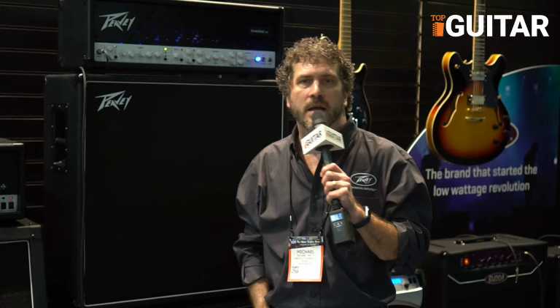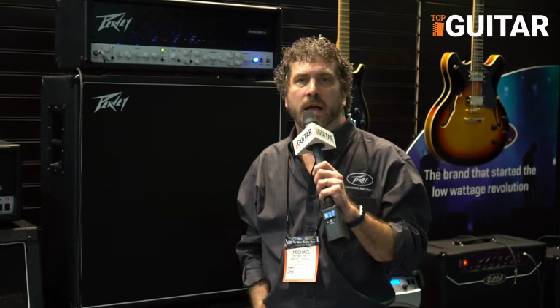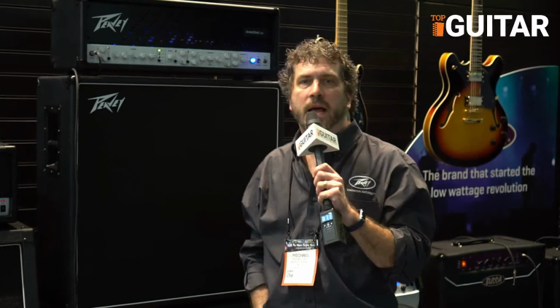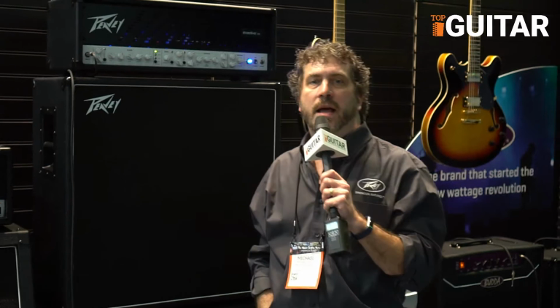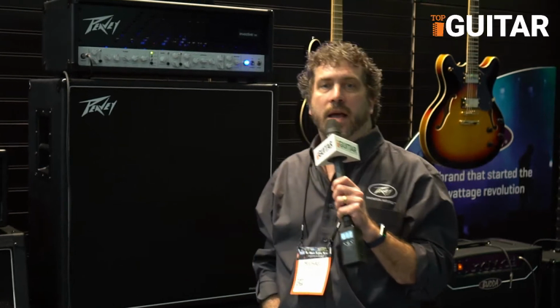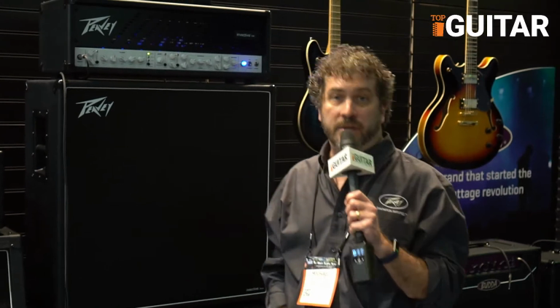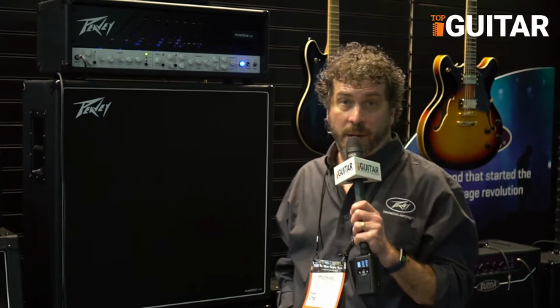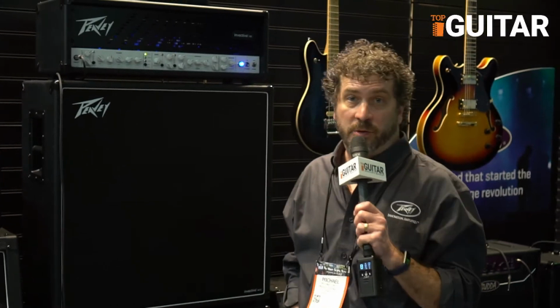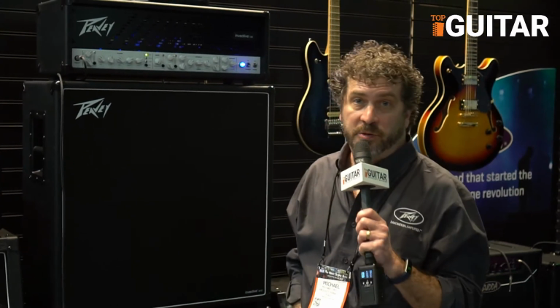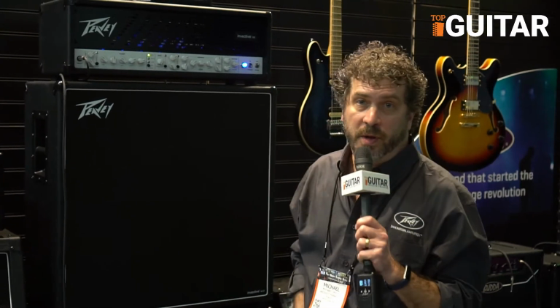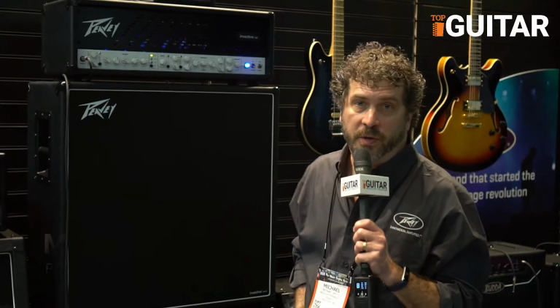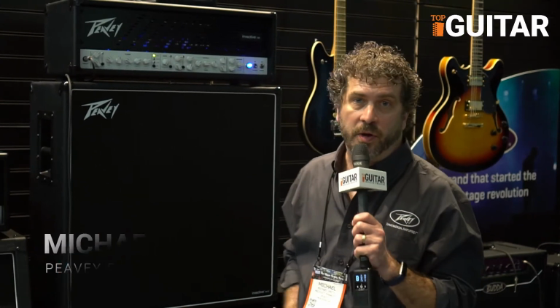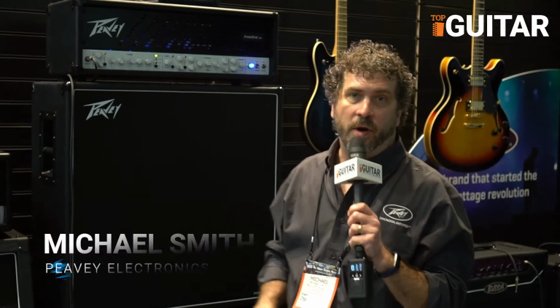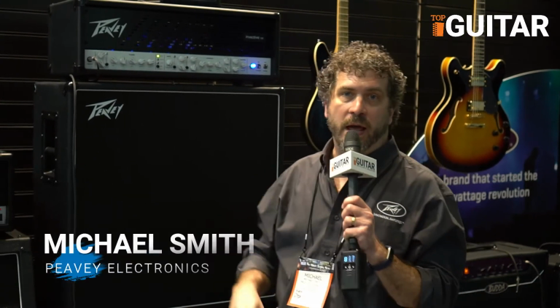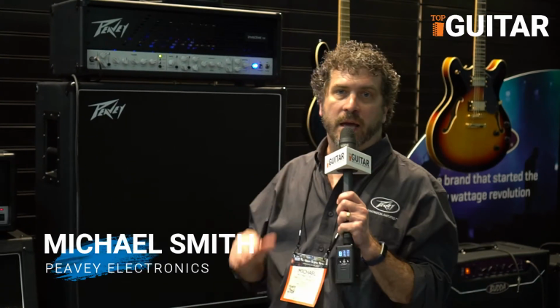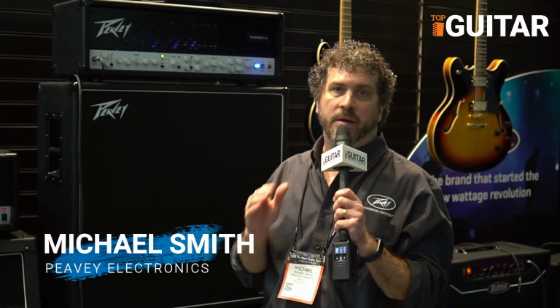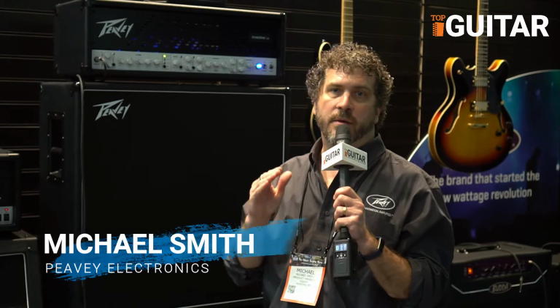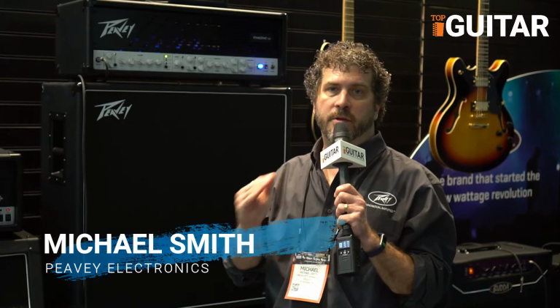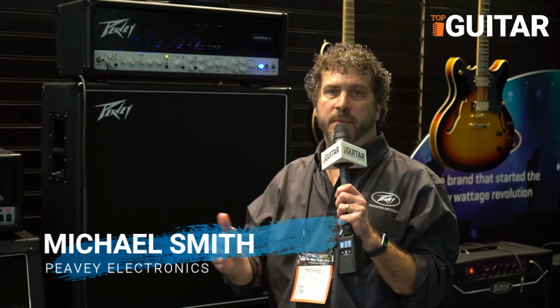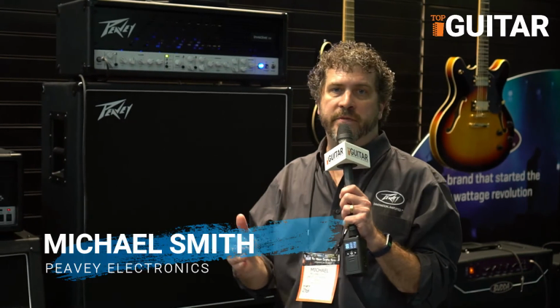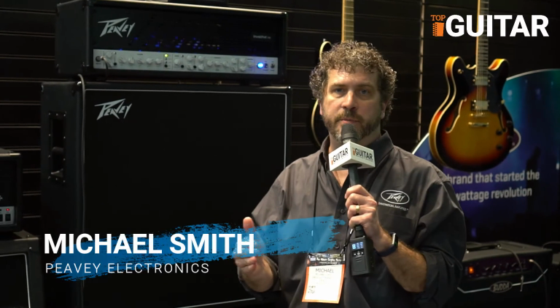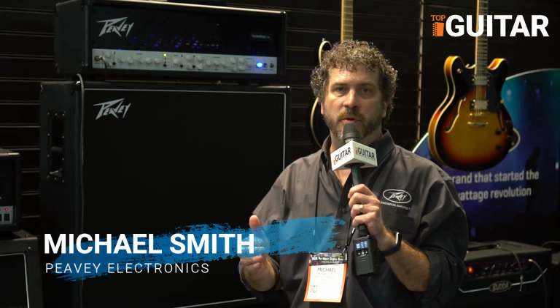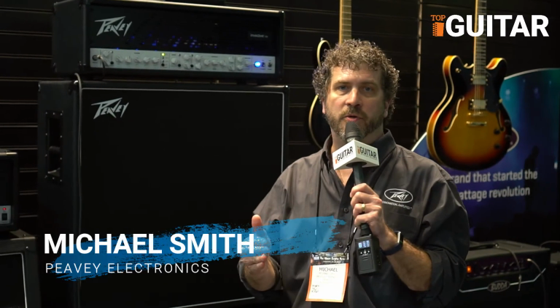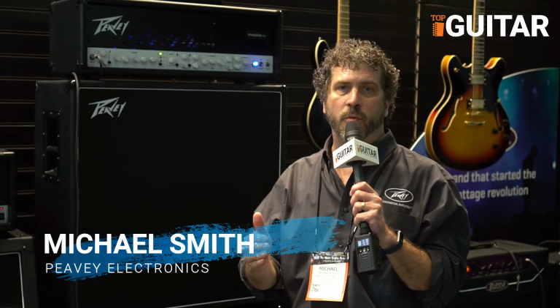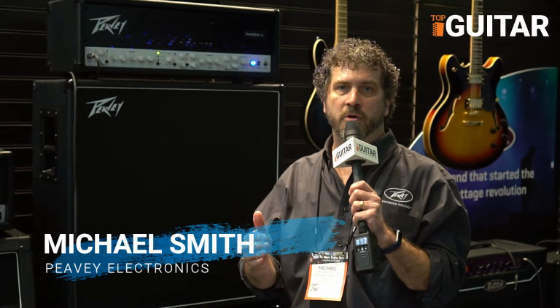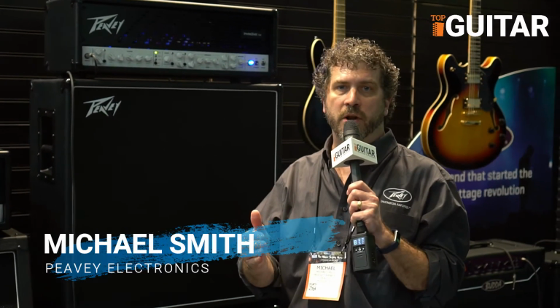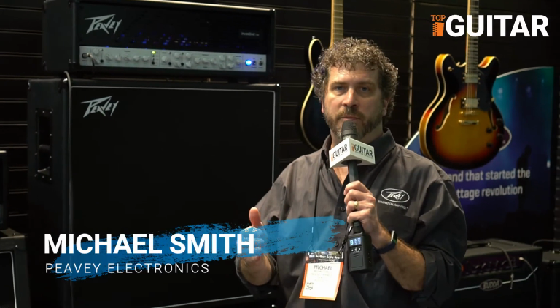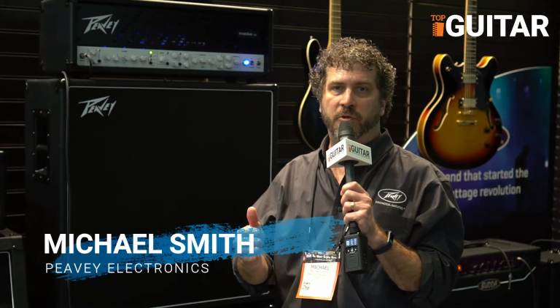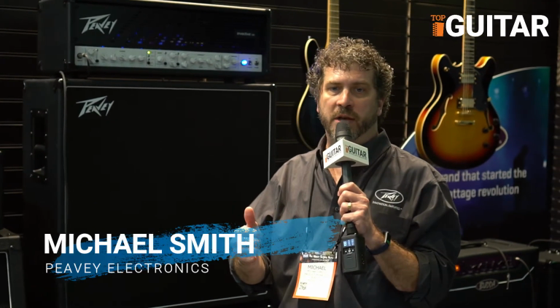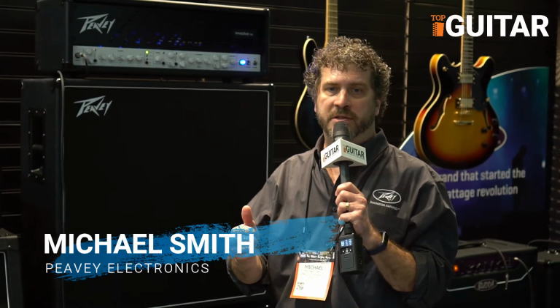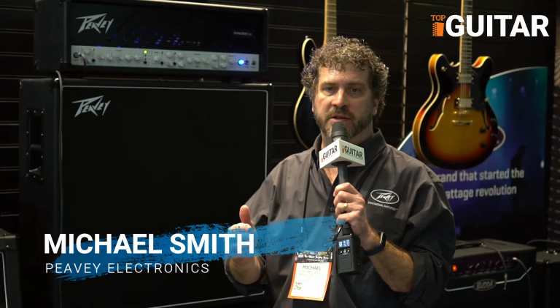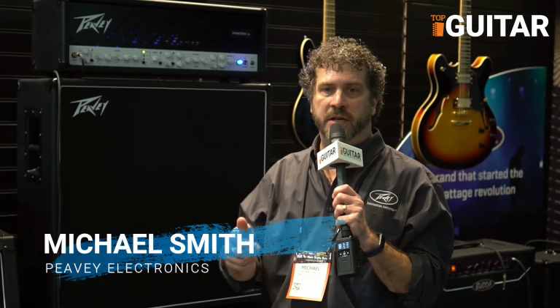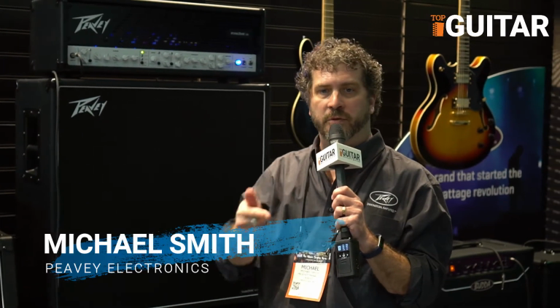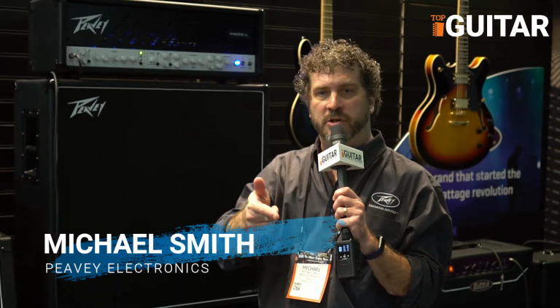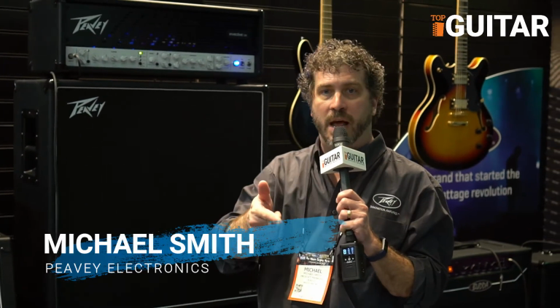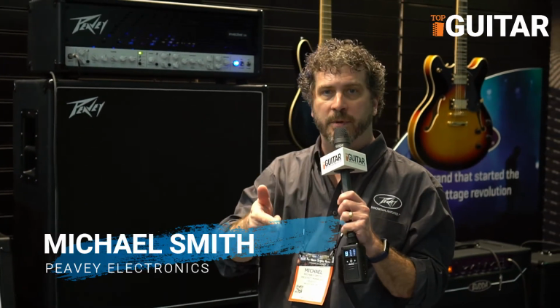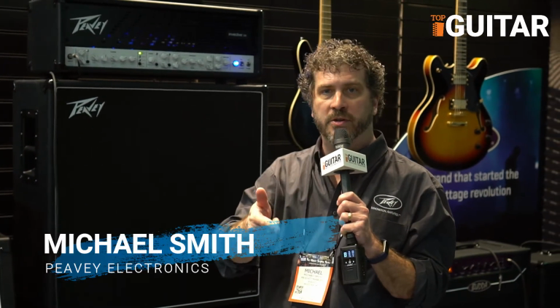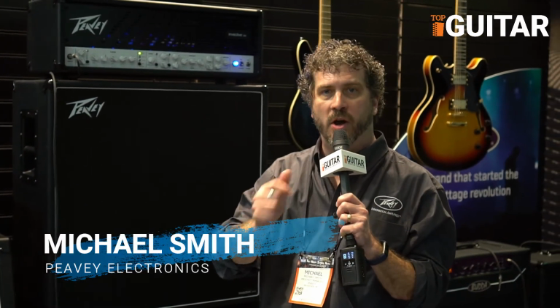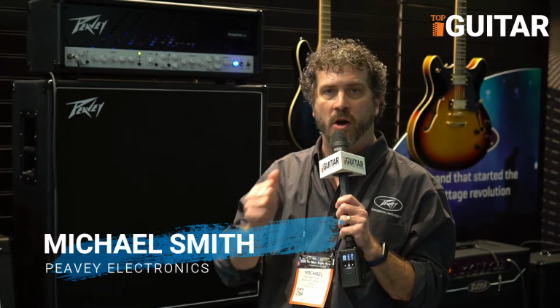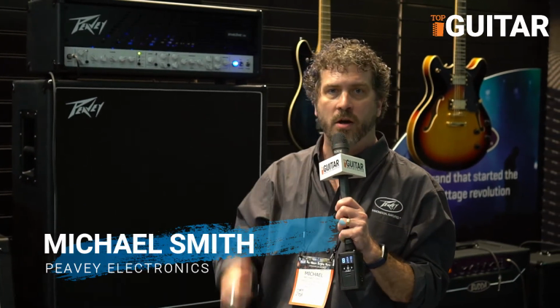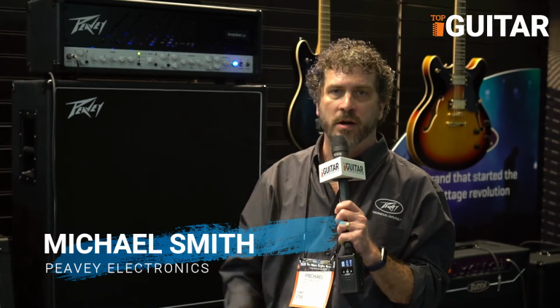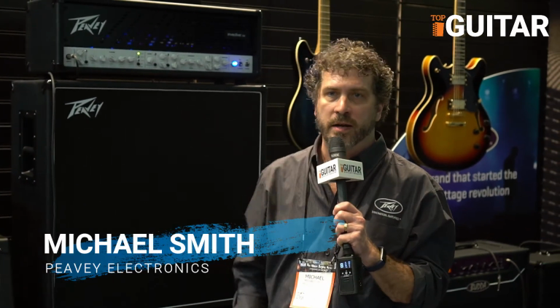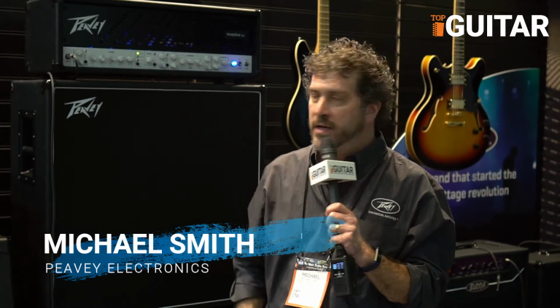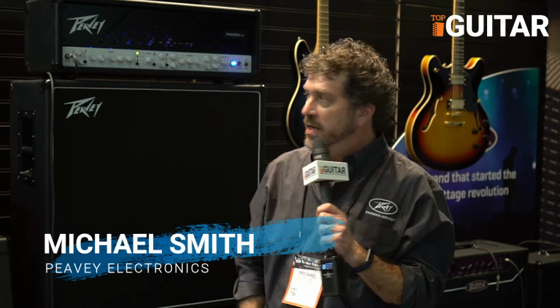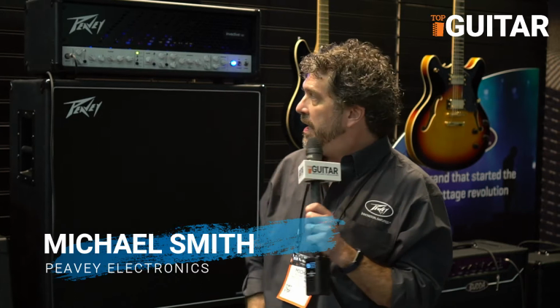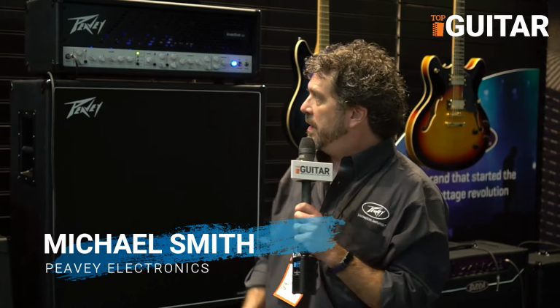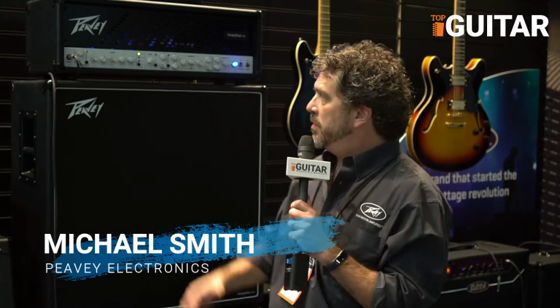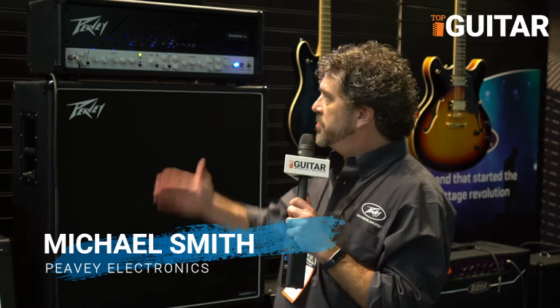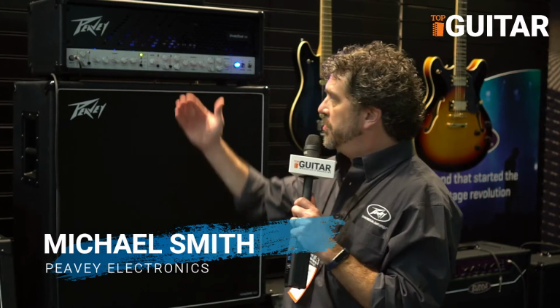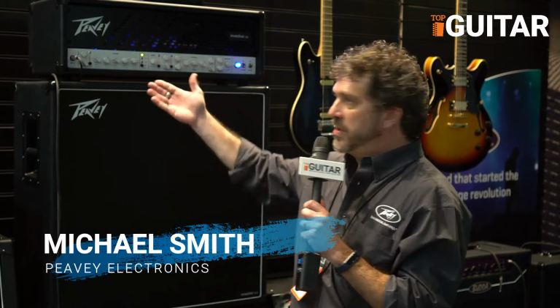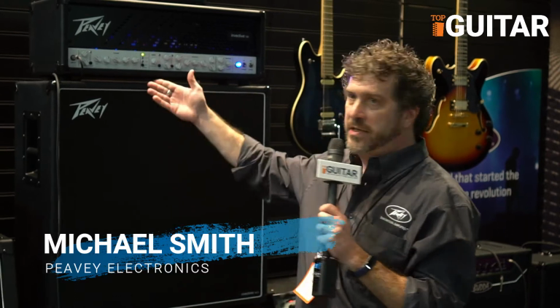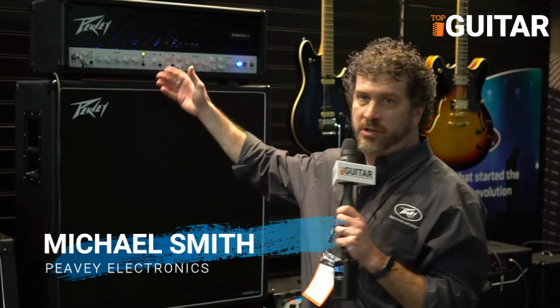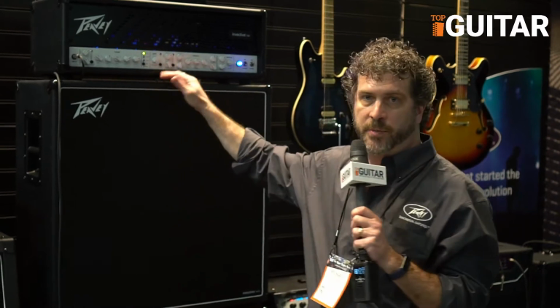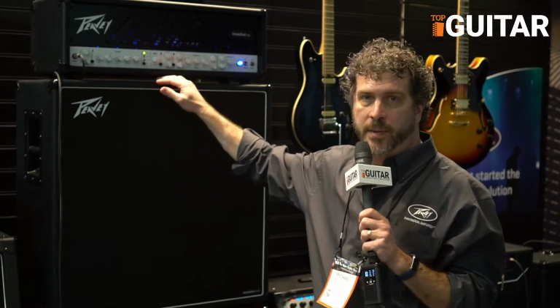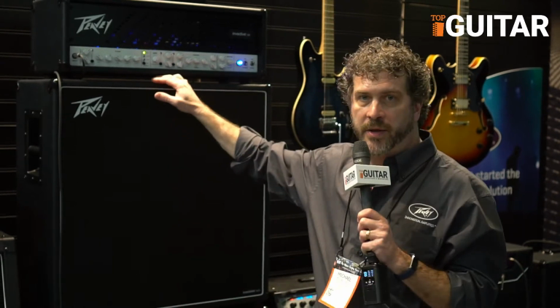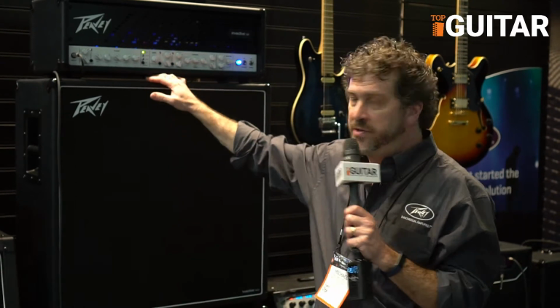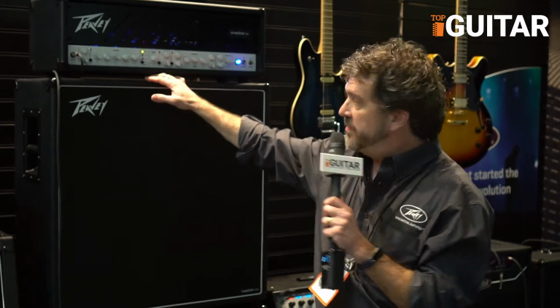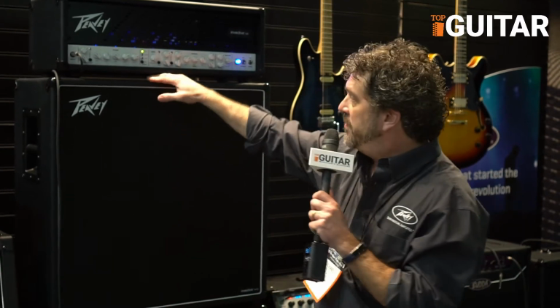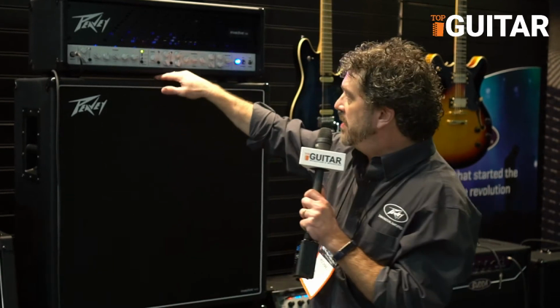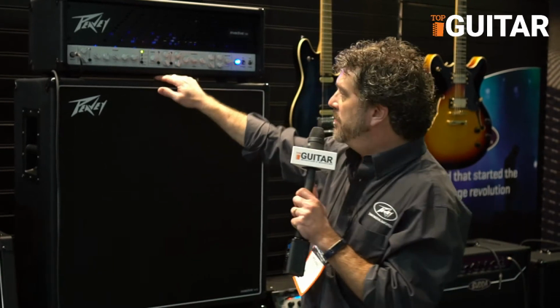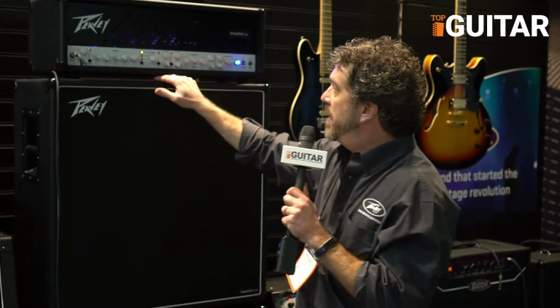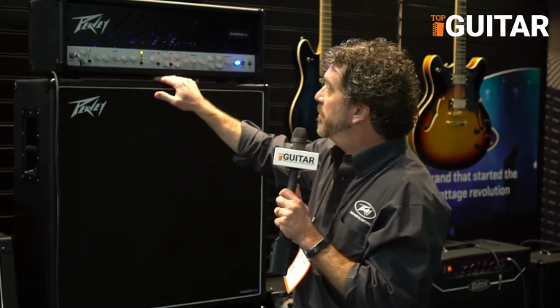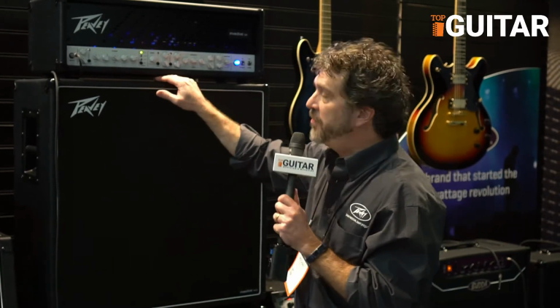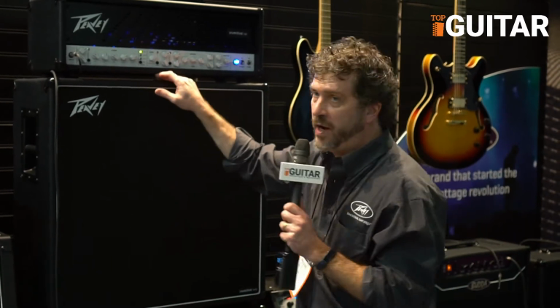Hey, it's Michael Smith here at the Peavey booth at NAMM 2018 for Top Guitar, and I want to show you guys a little bit about this Invective amplifier.